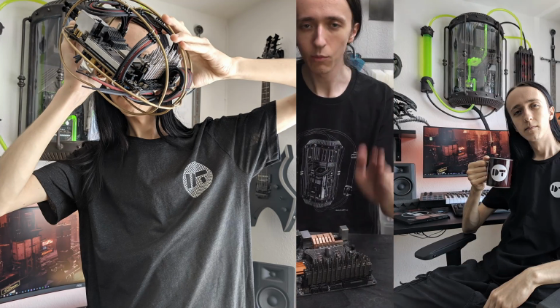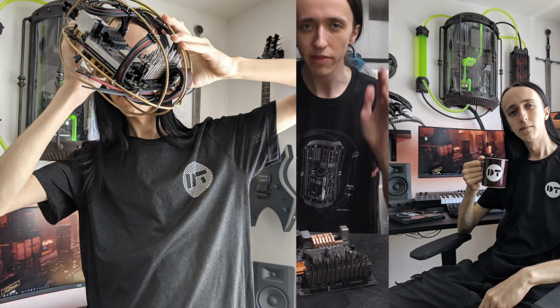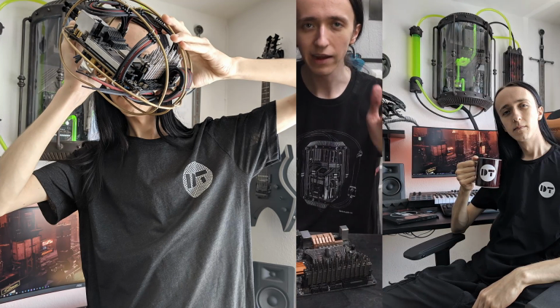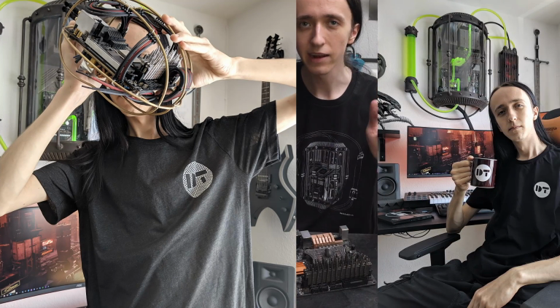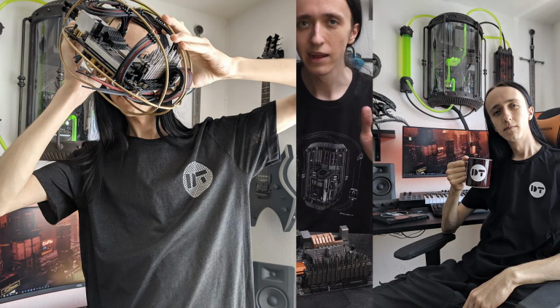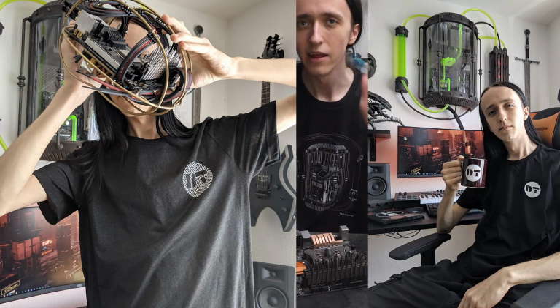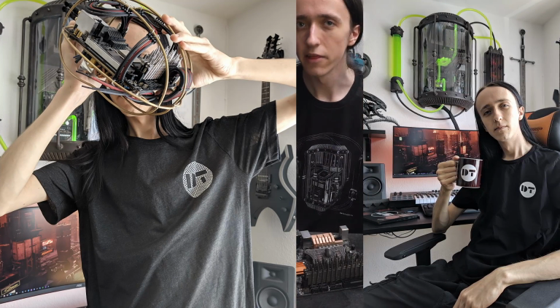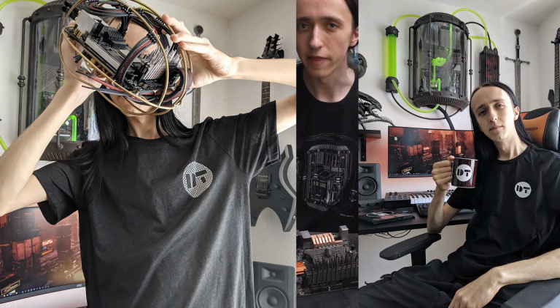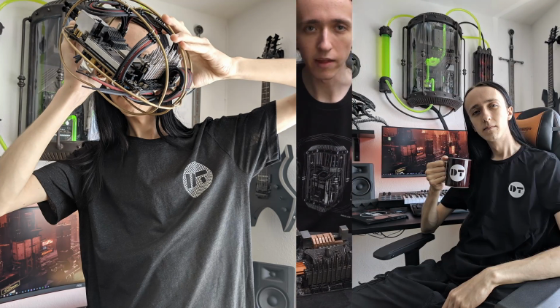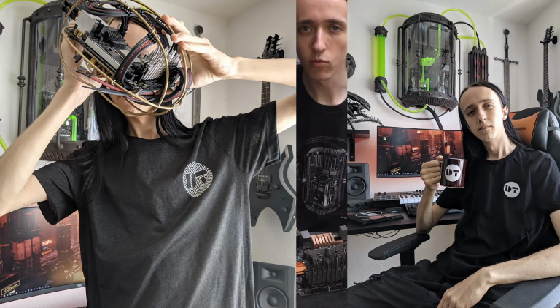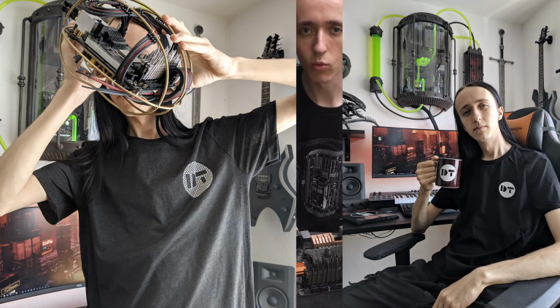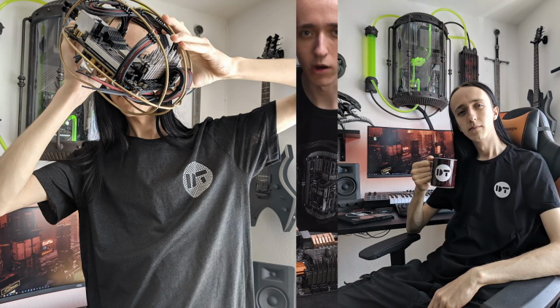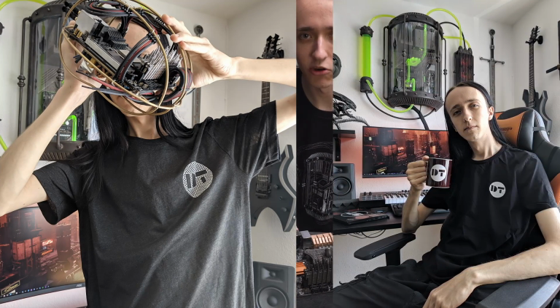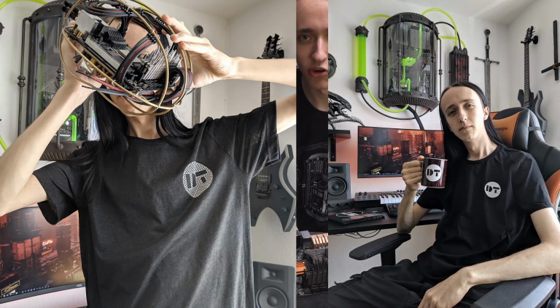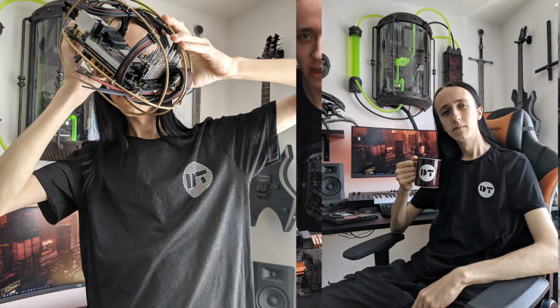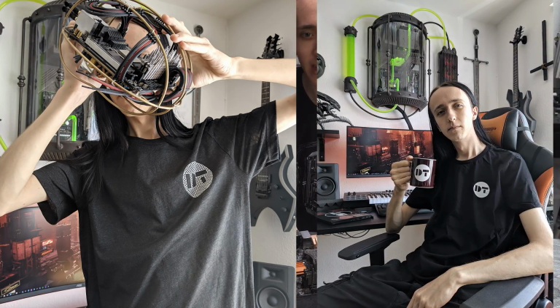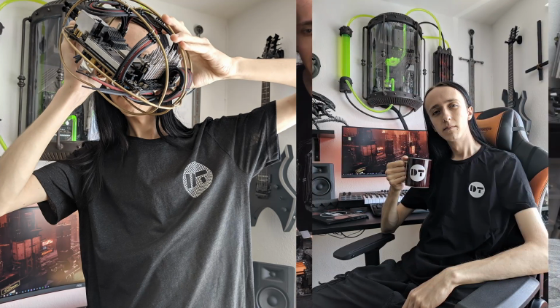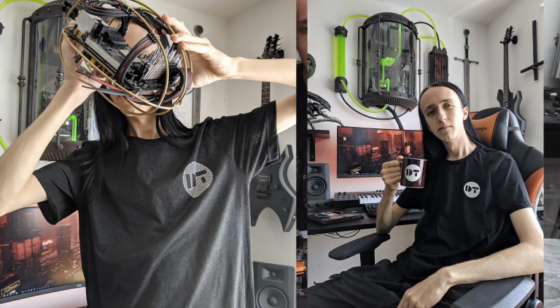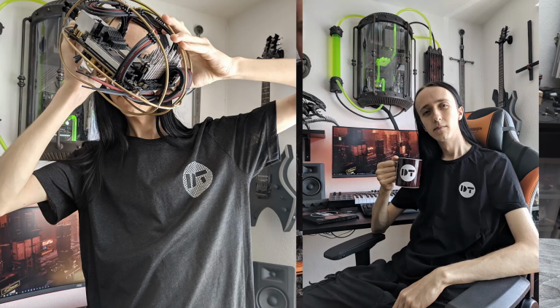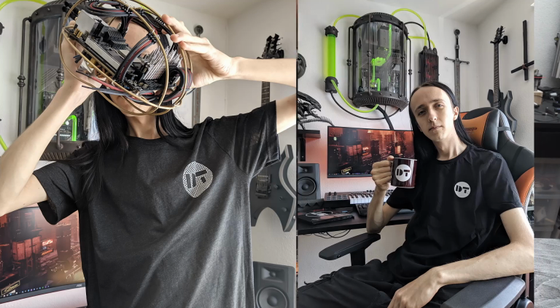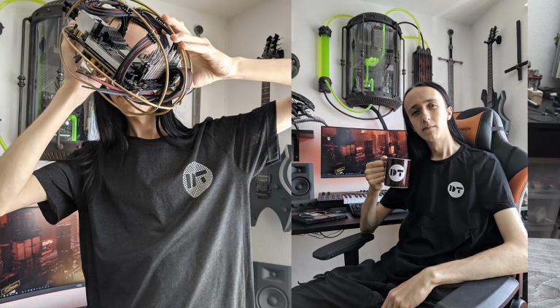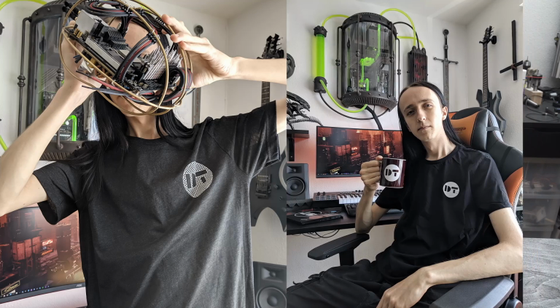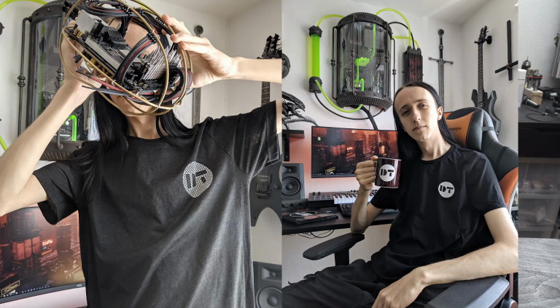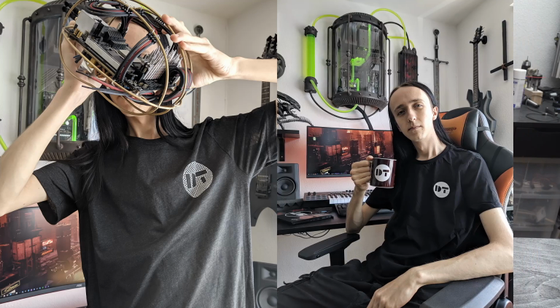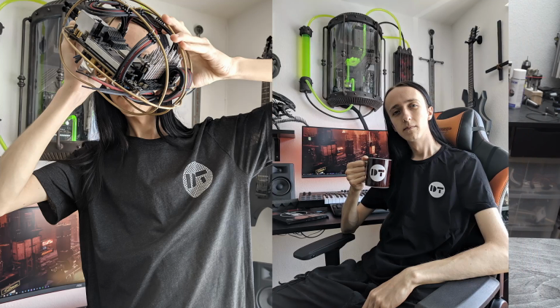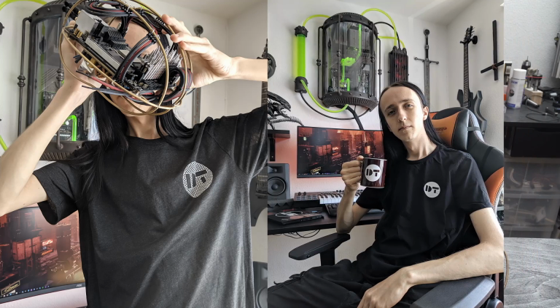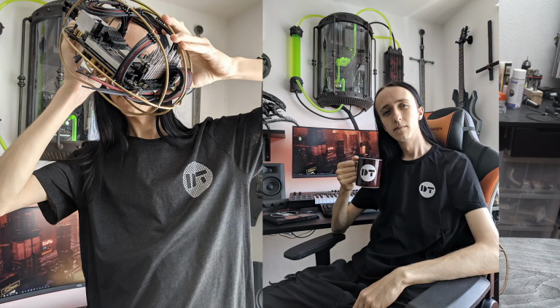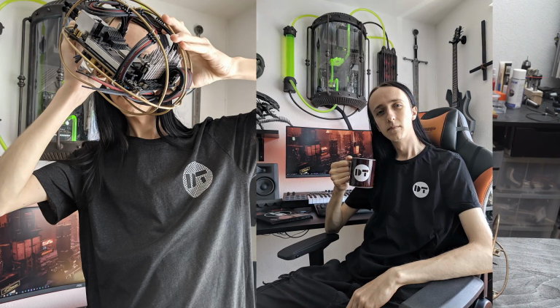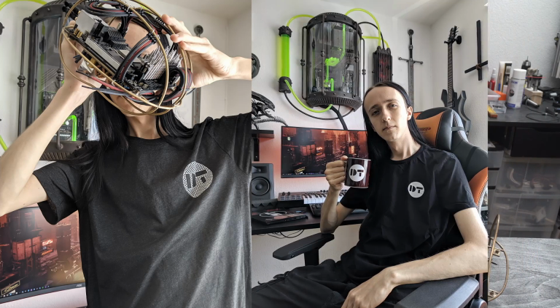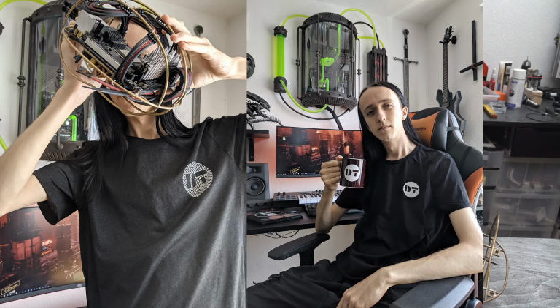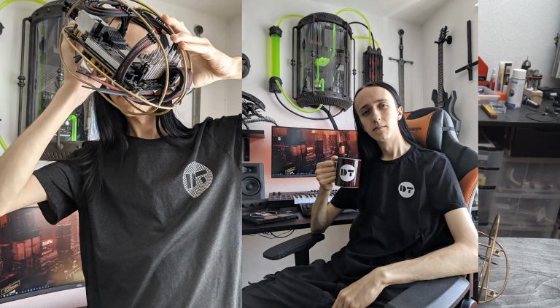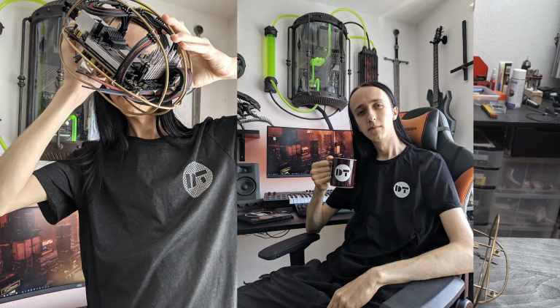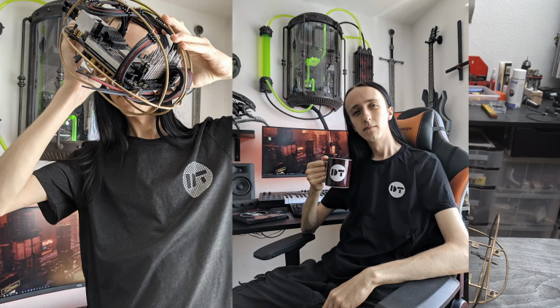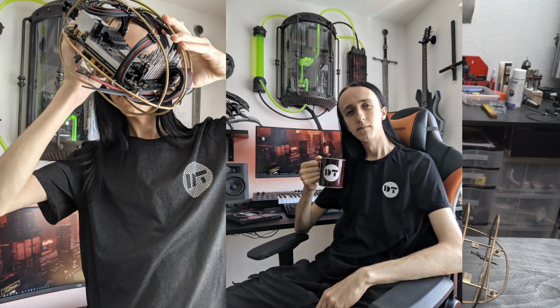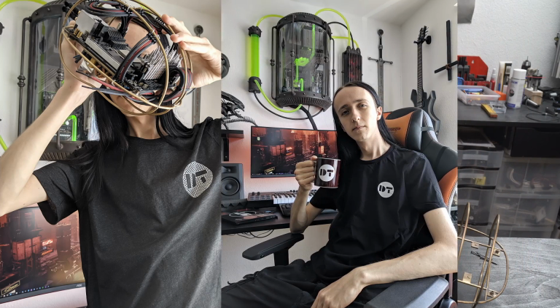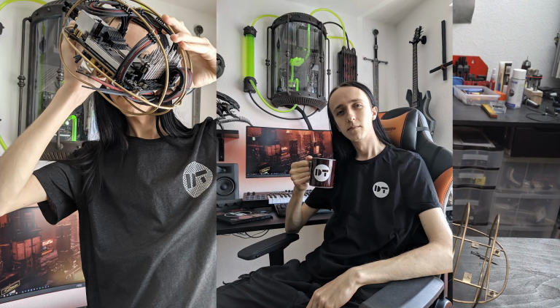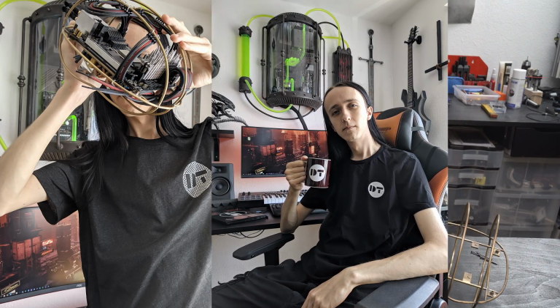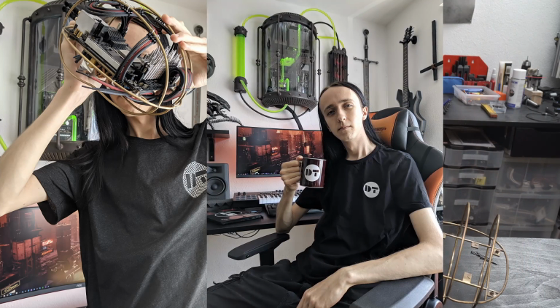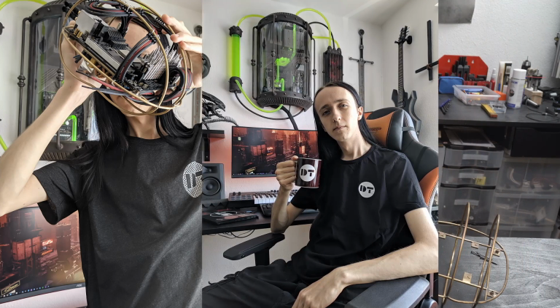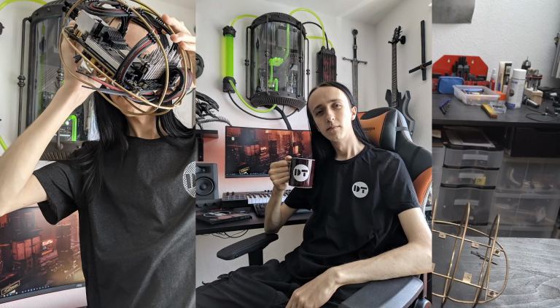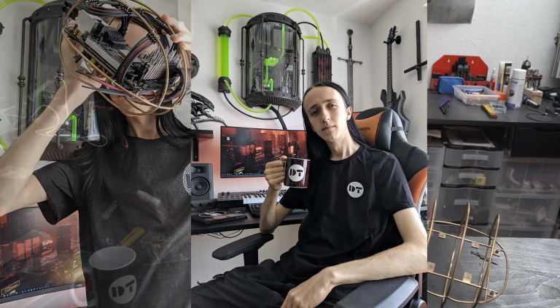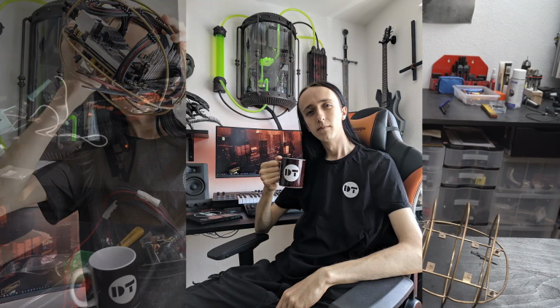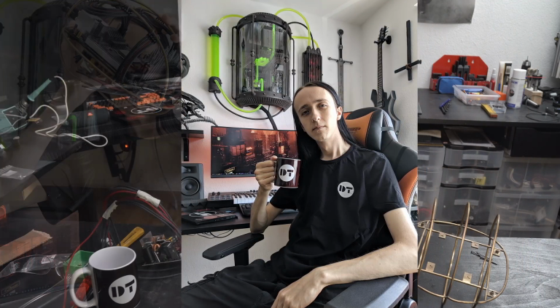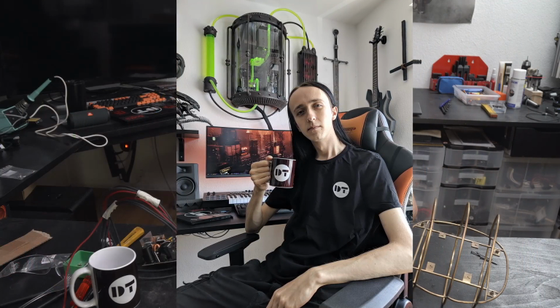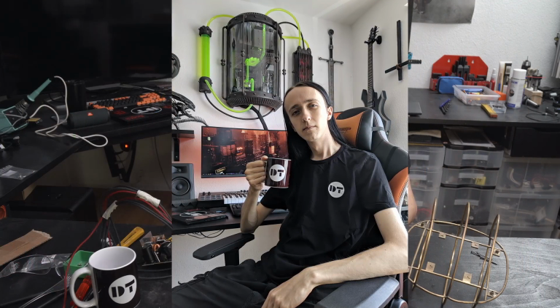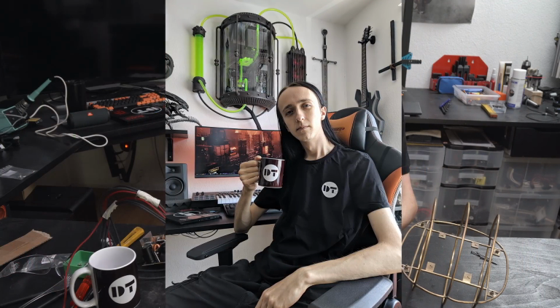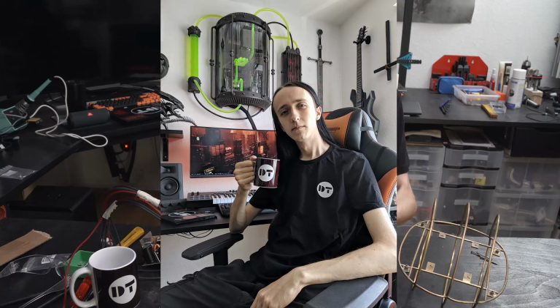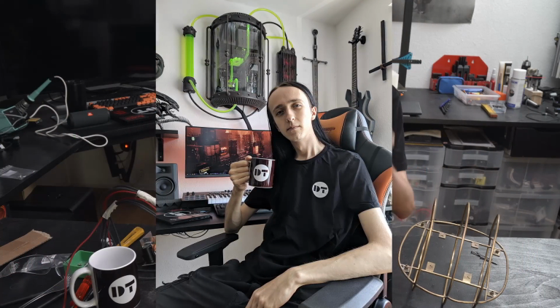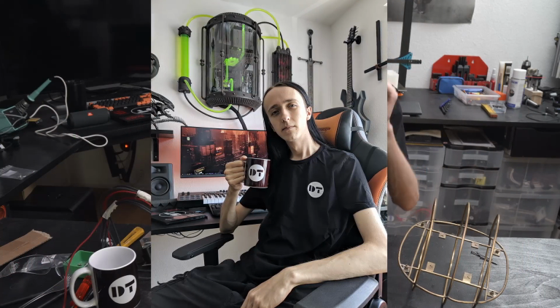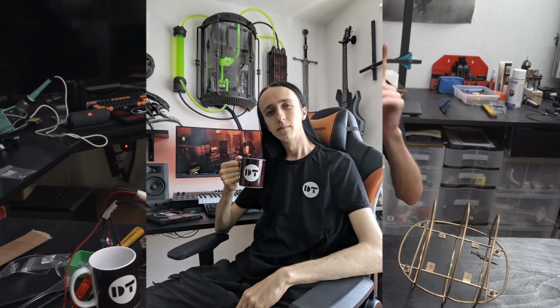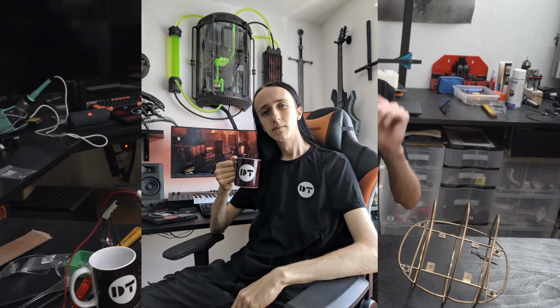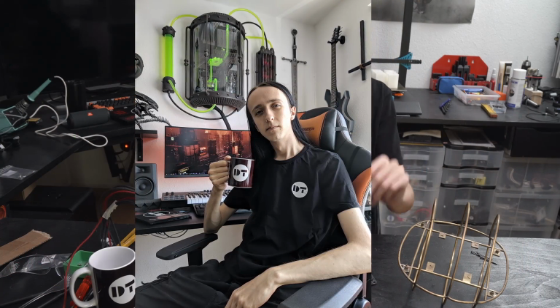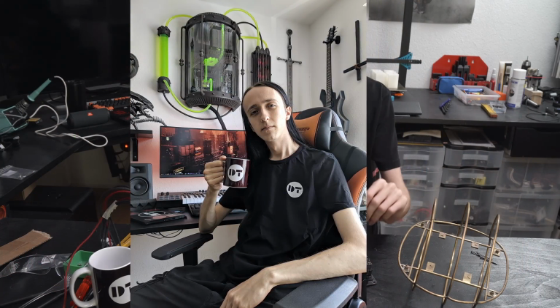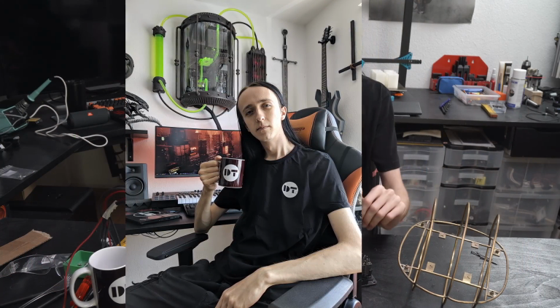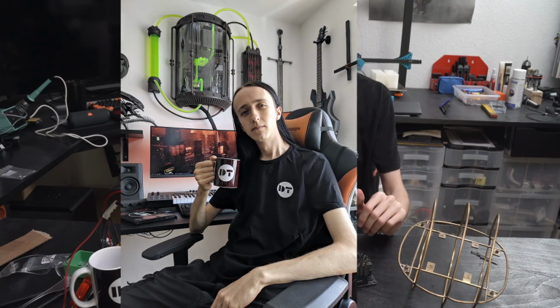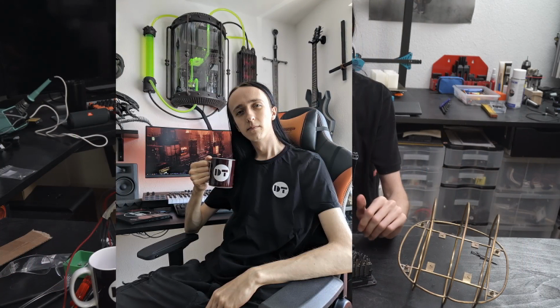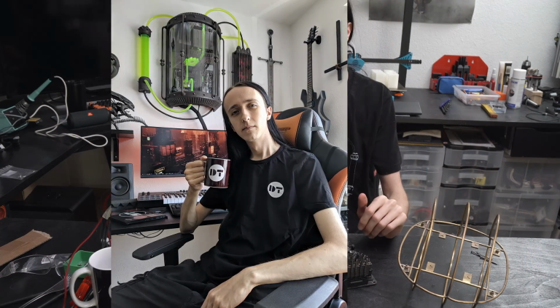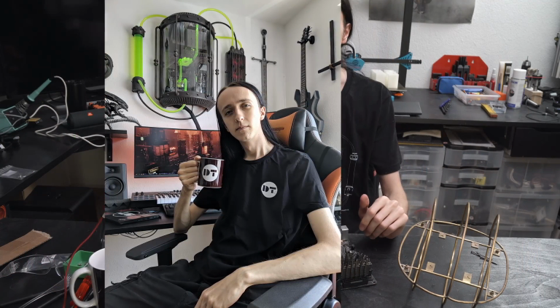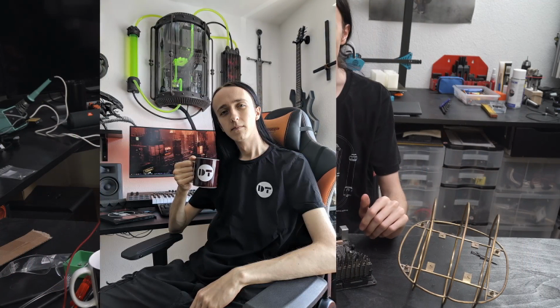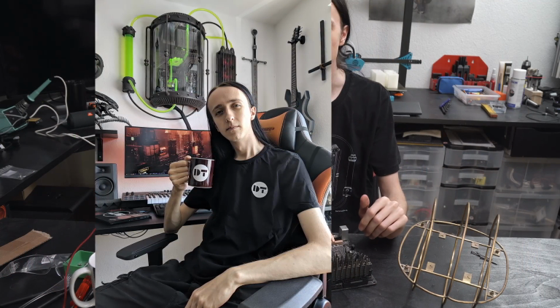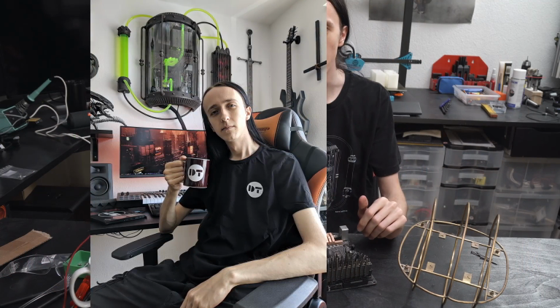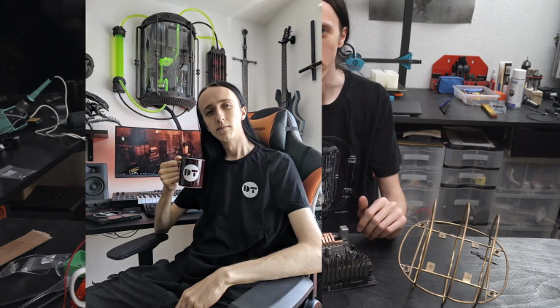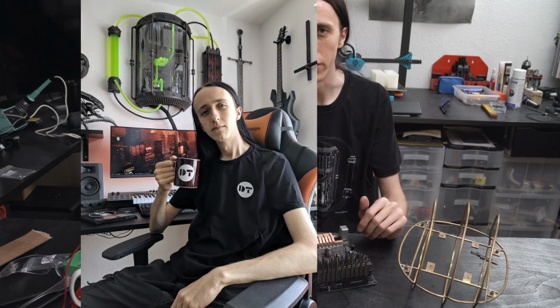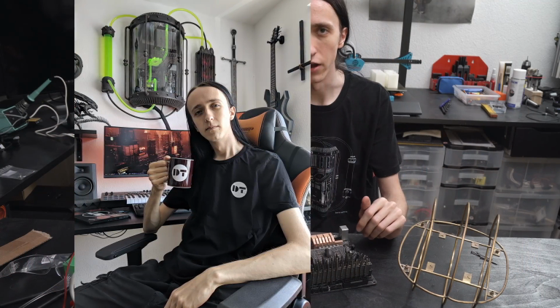And with that, thanks for watching. Leave a like, comment, subscribe — all that good stuff. And here's the promised montage.